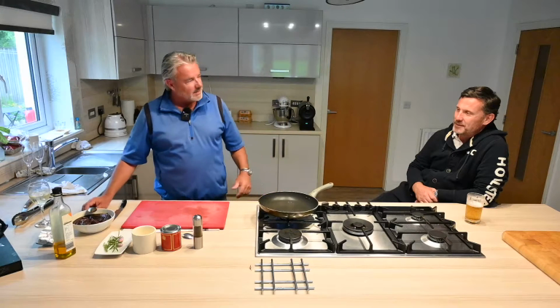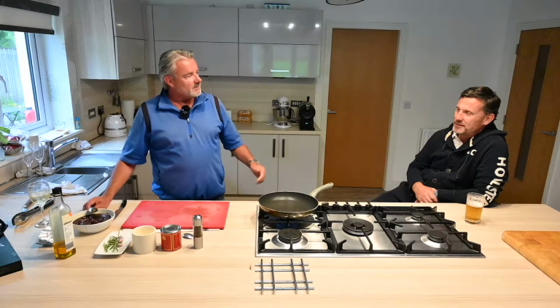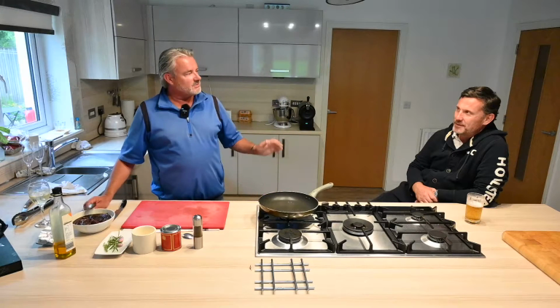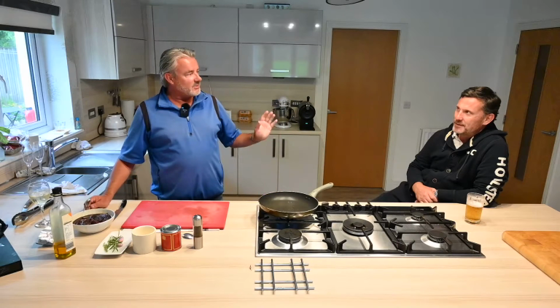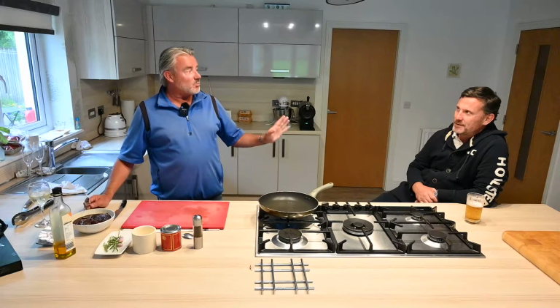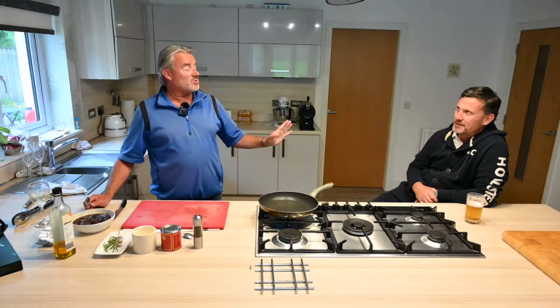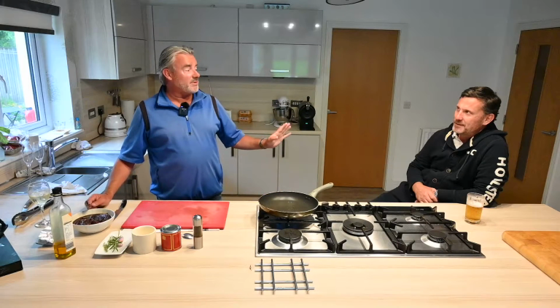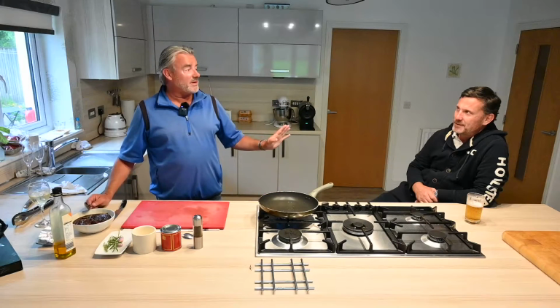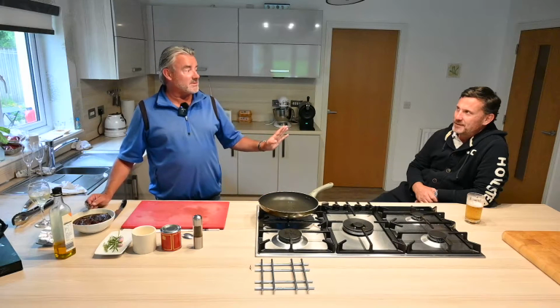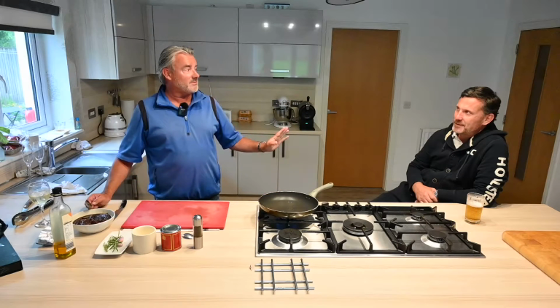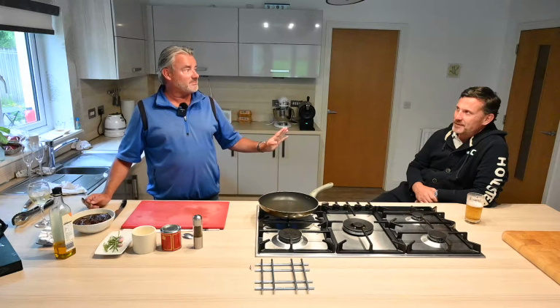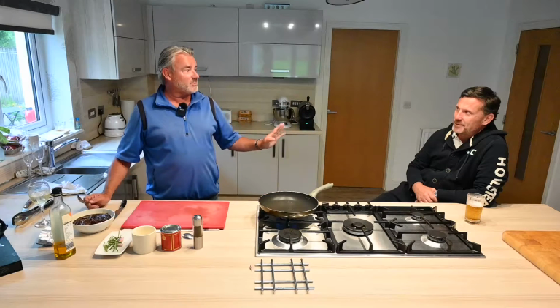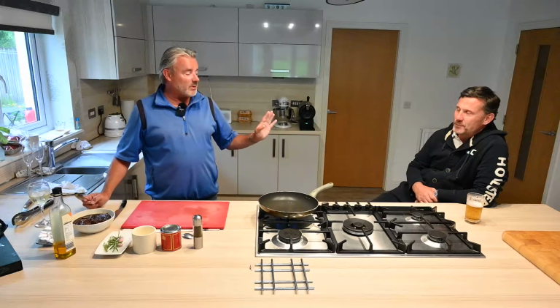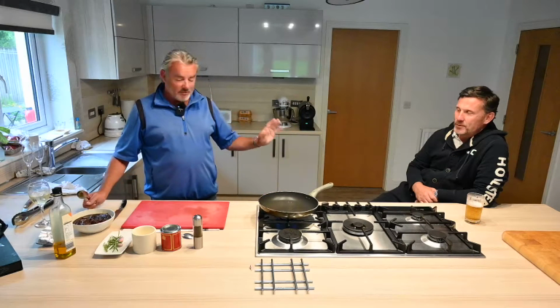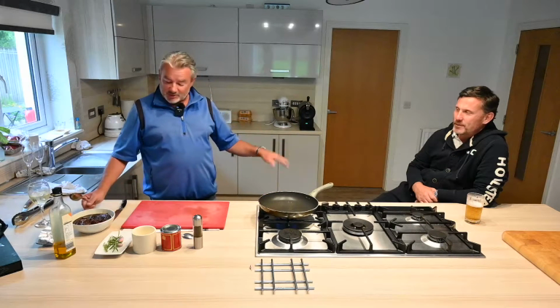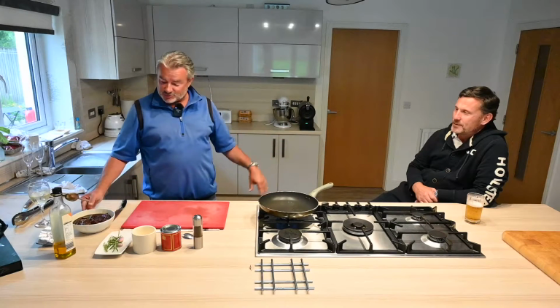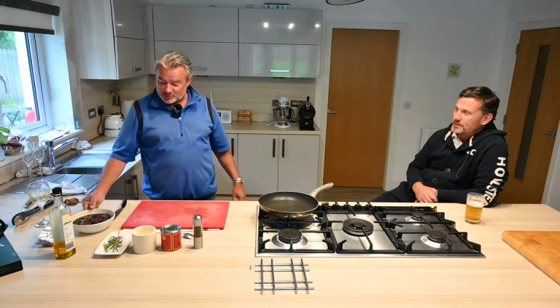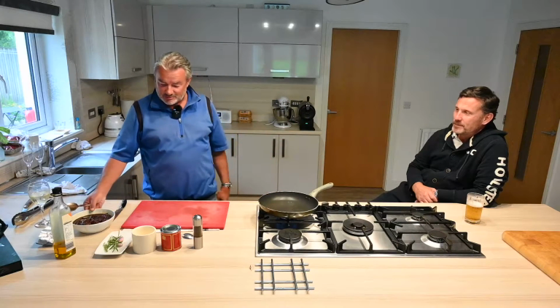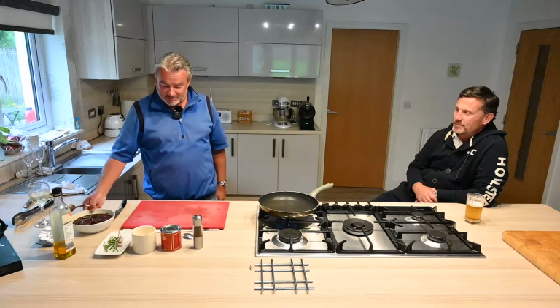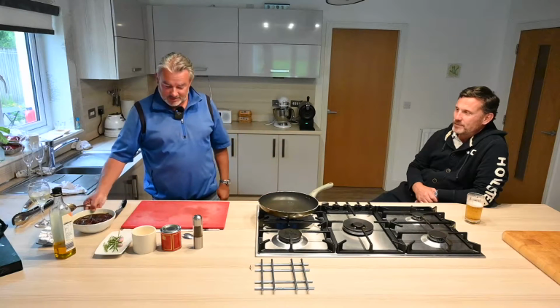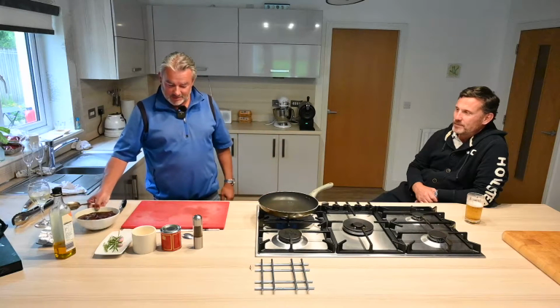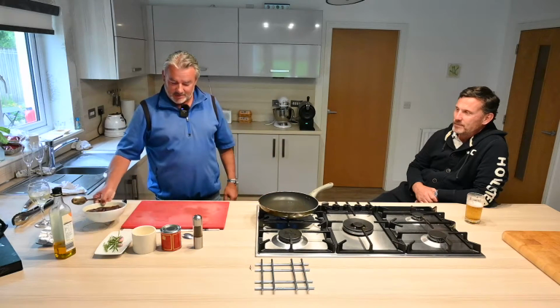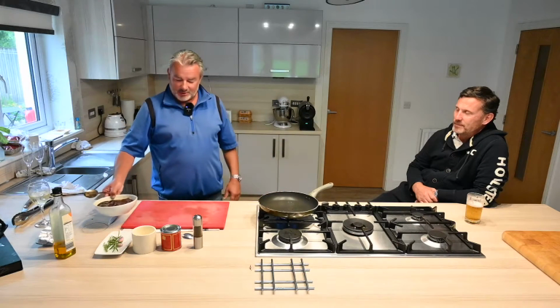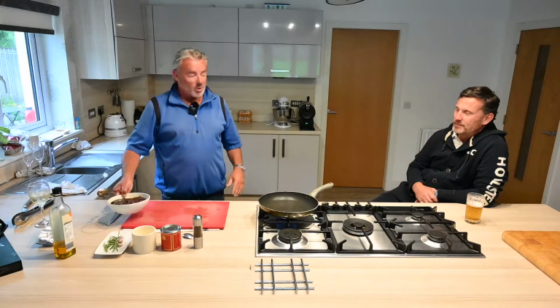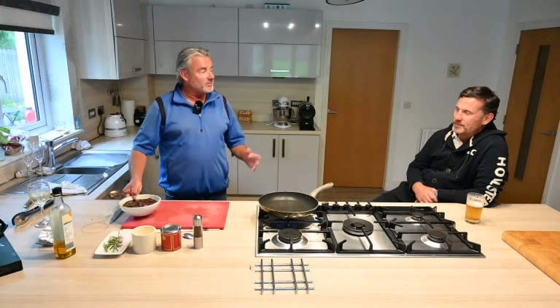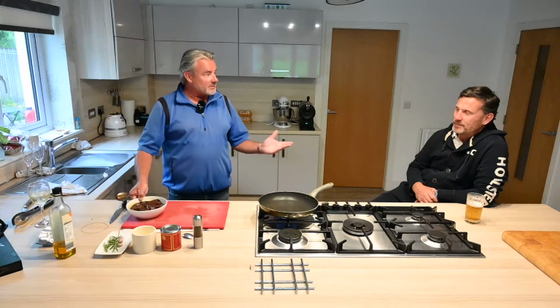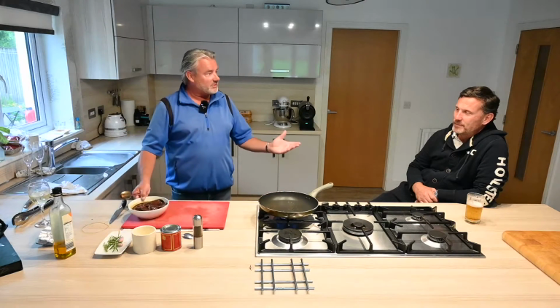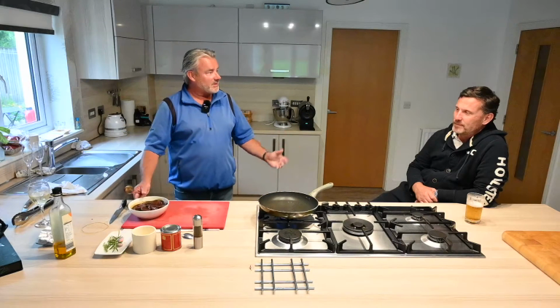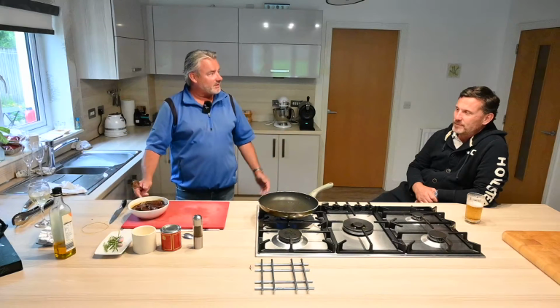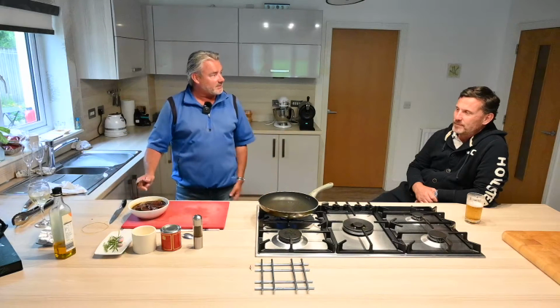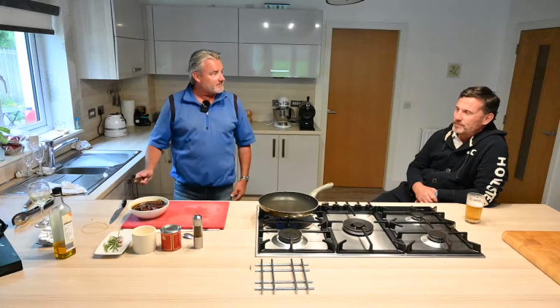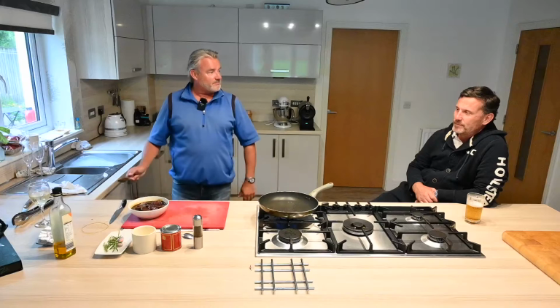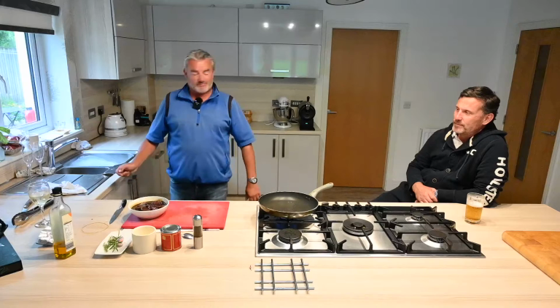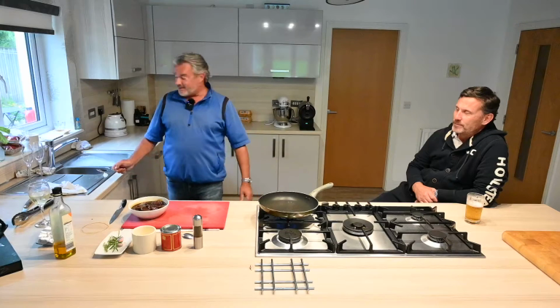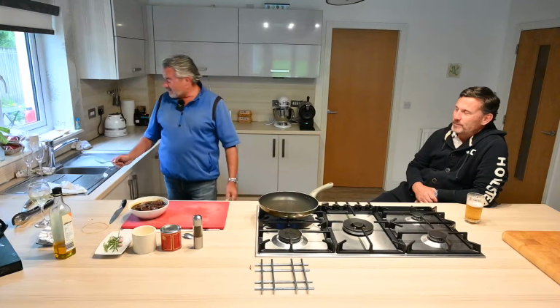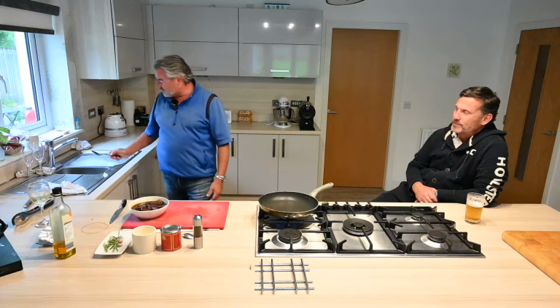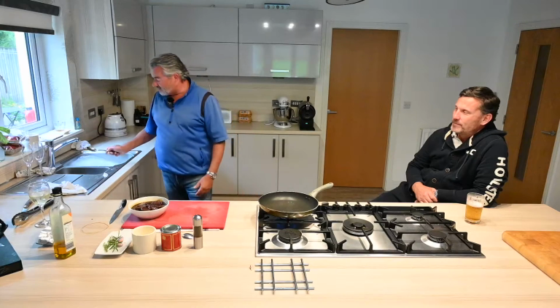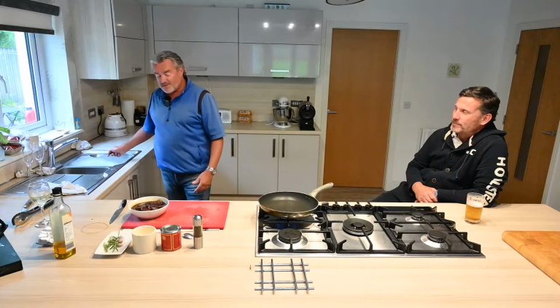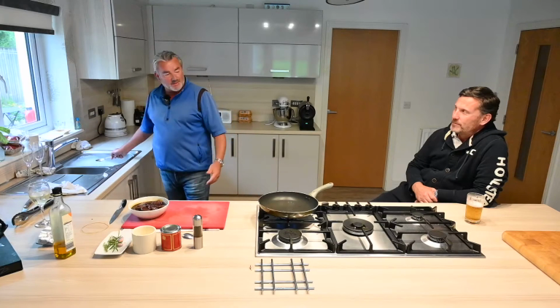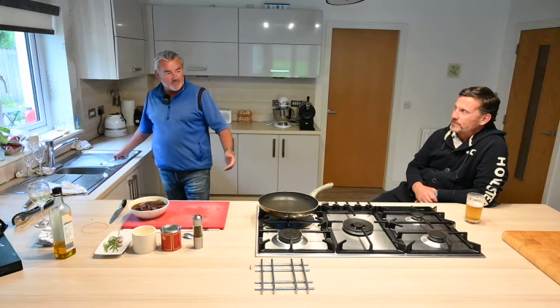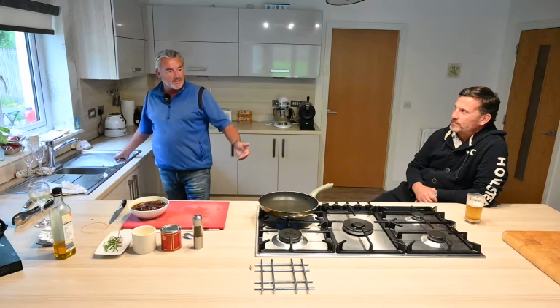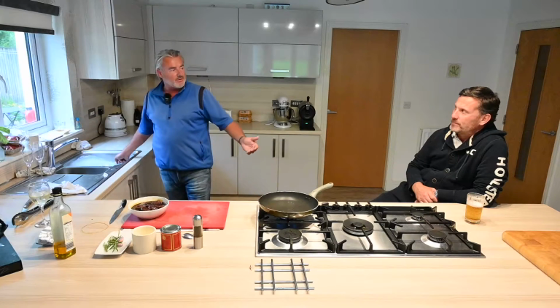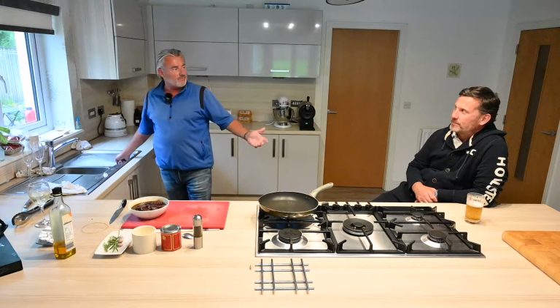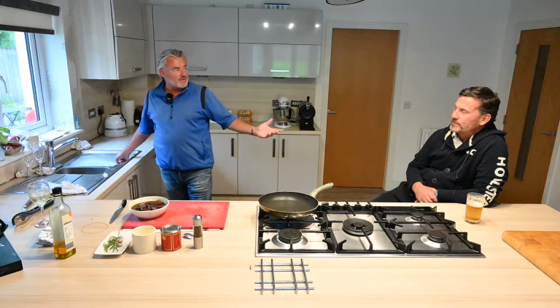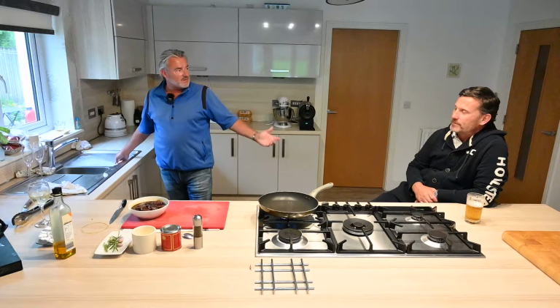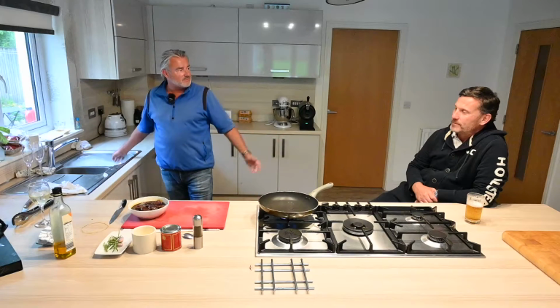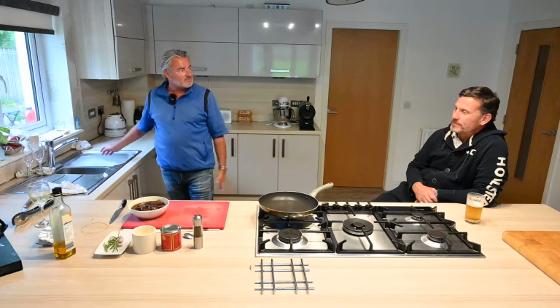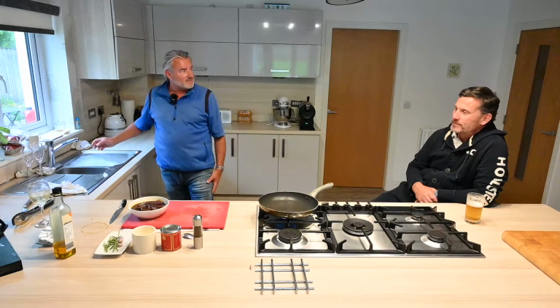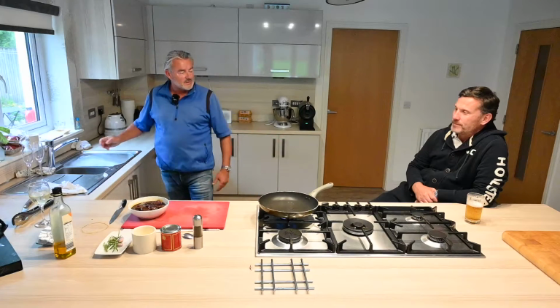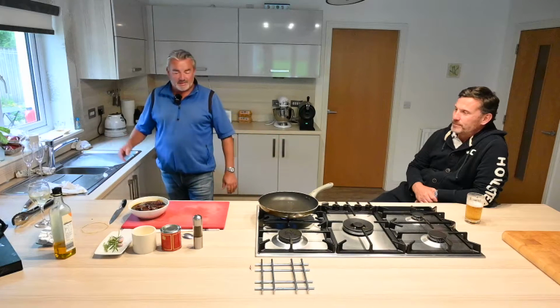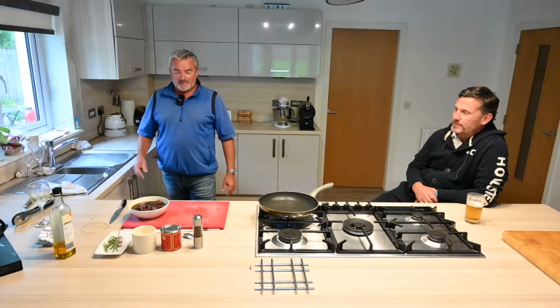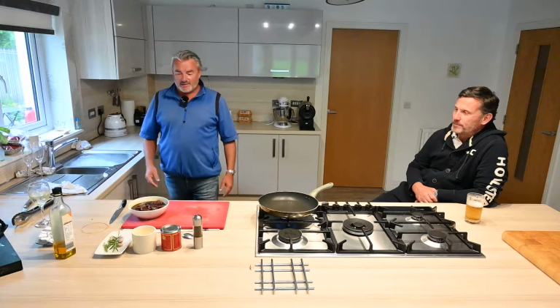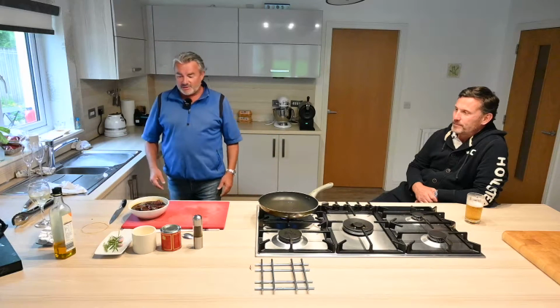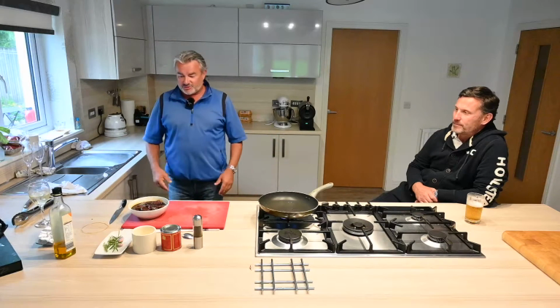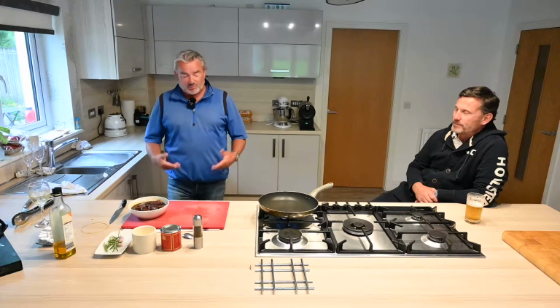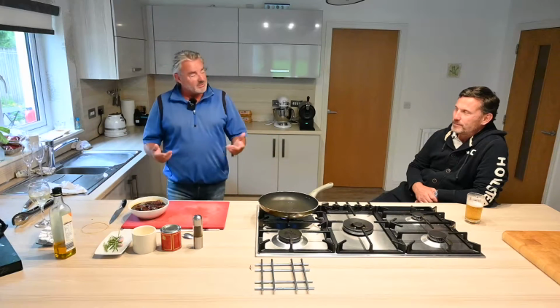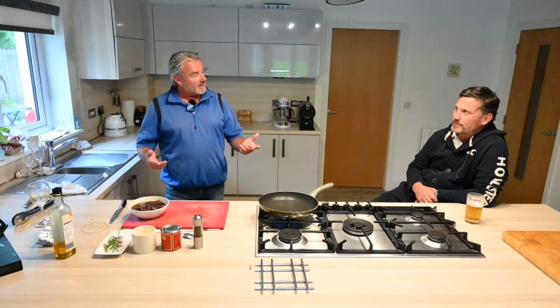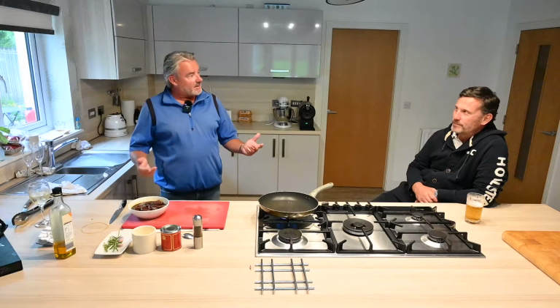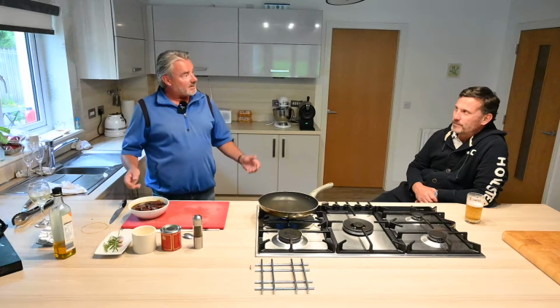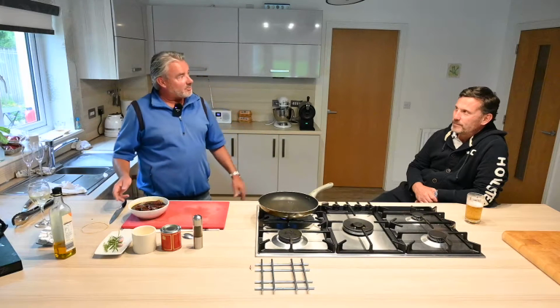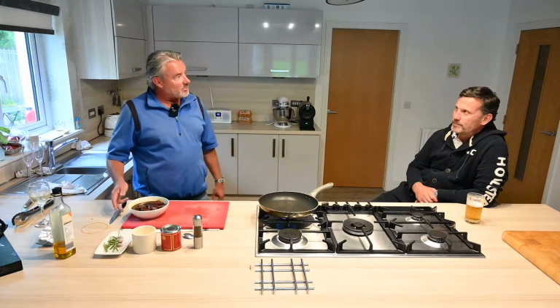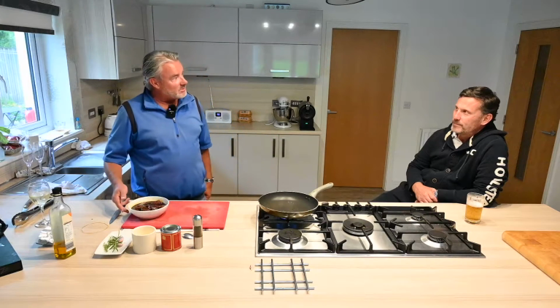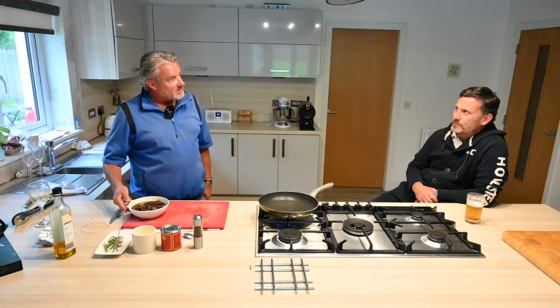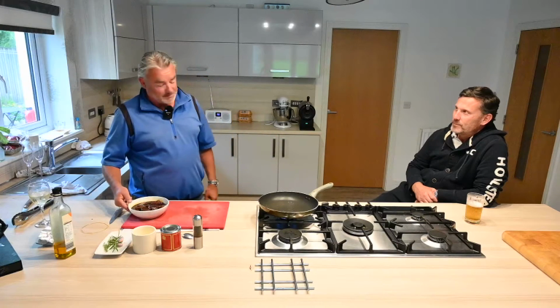There's nothing worse for eating than going to a restaurant and ordering steak. You ask for it medium rare or medium, and they struggle to get it how you want it.